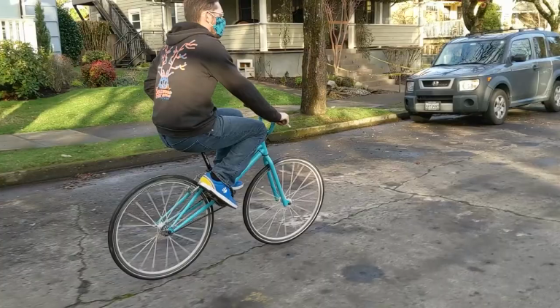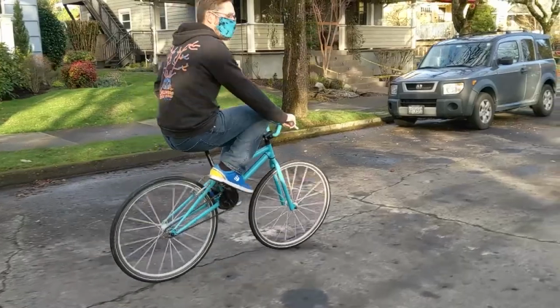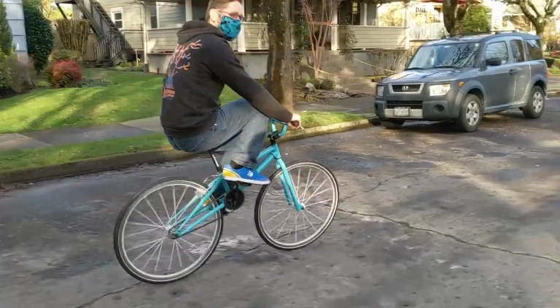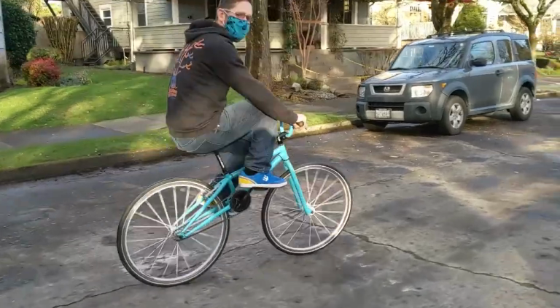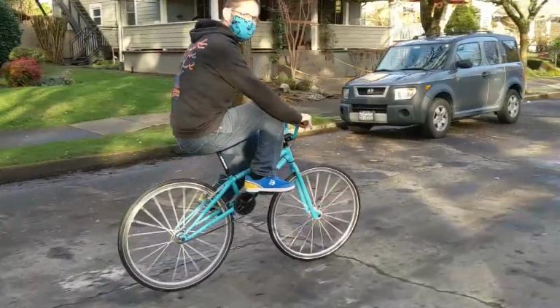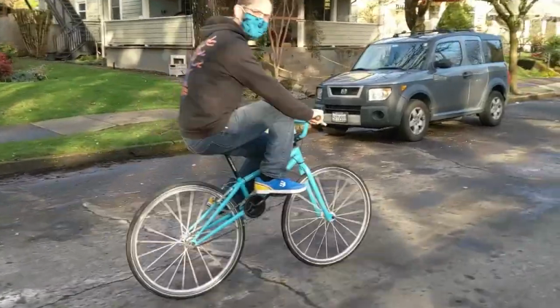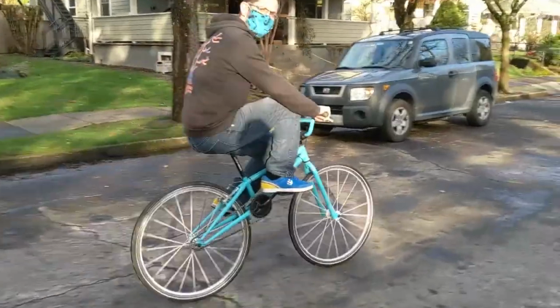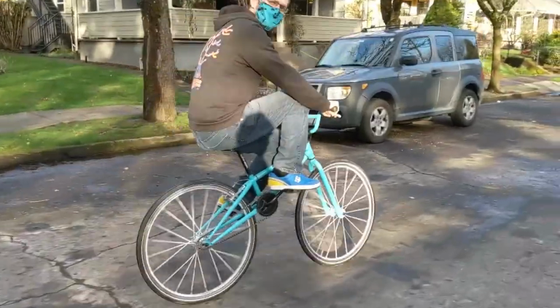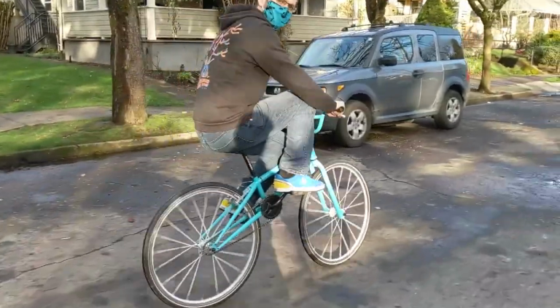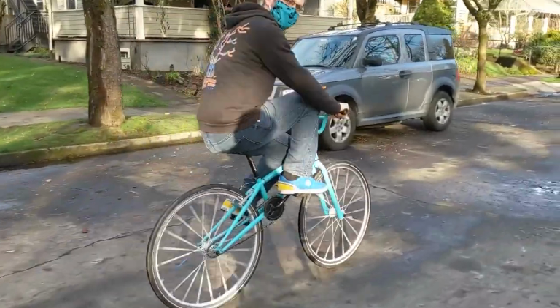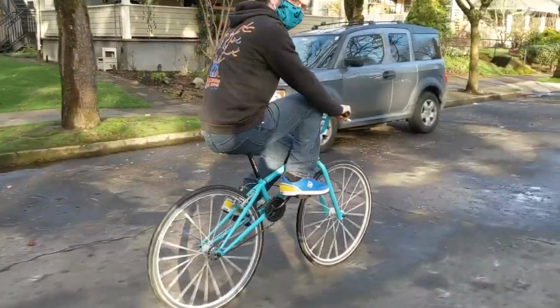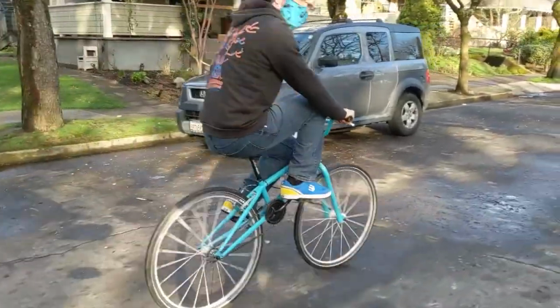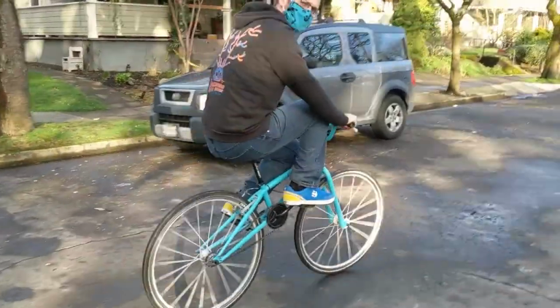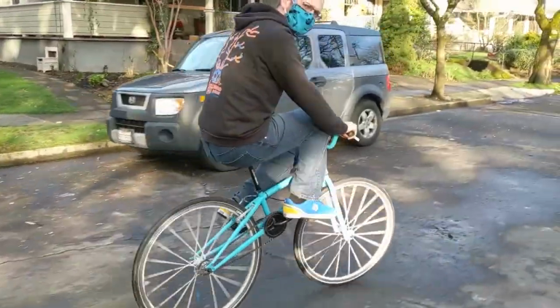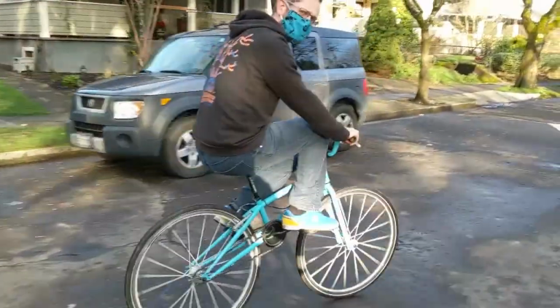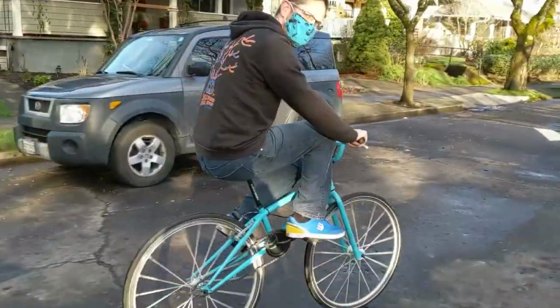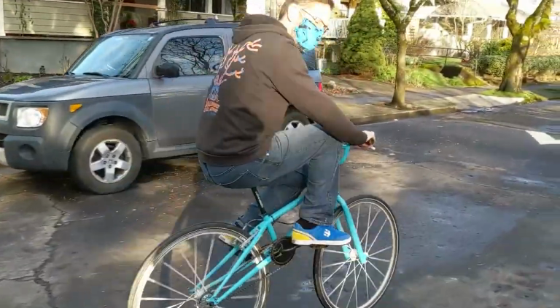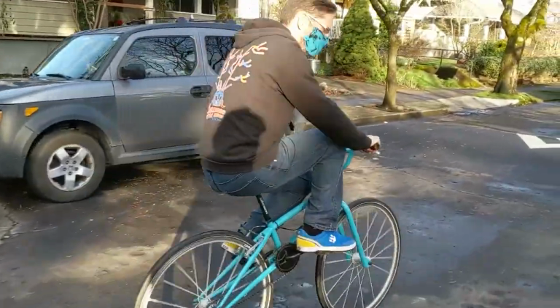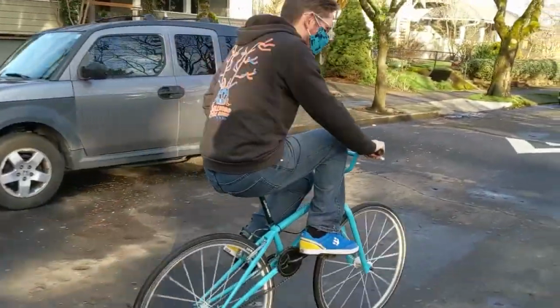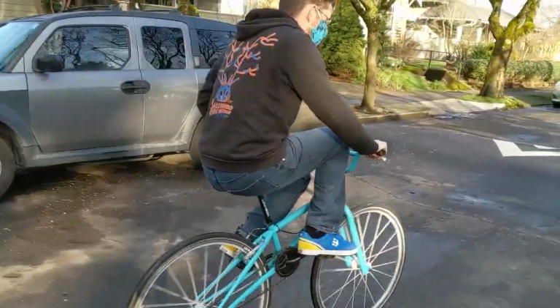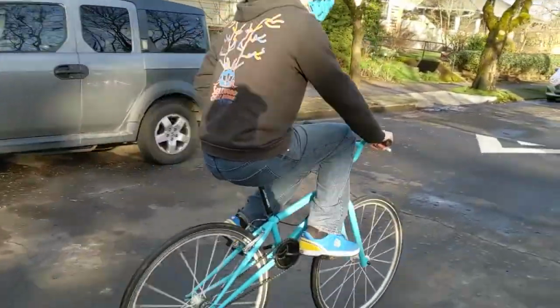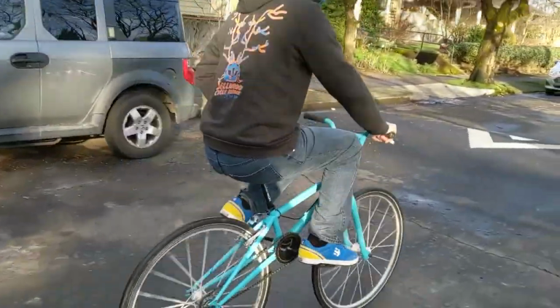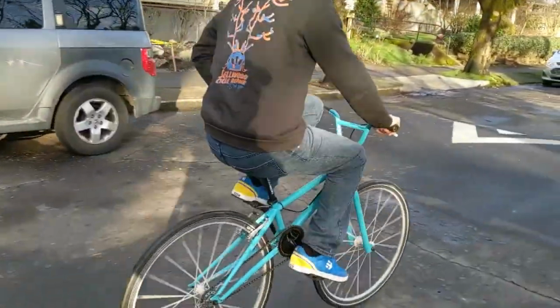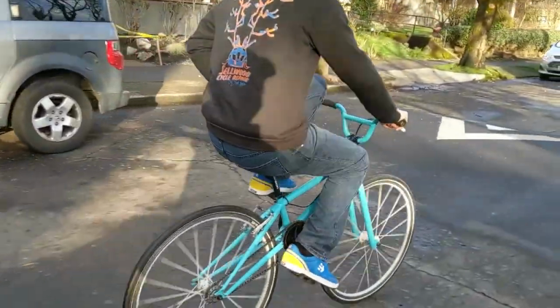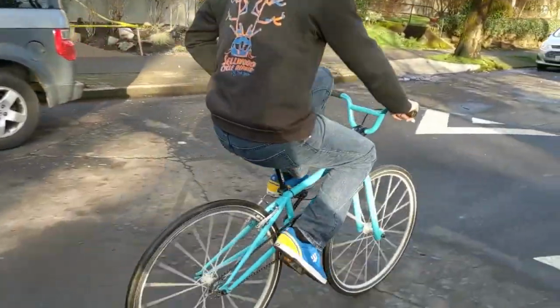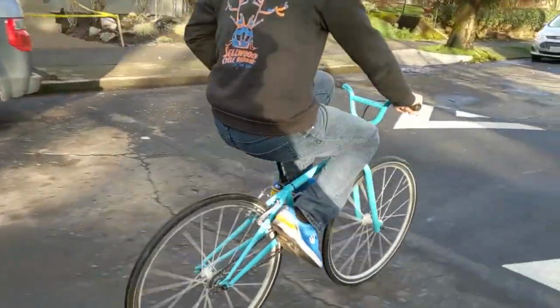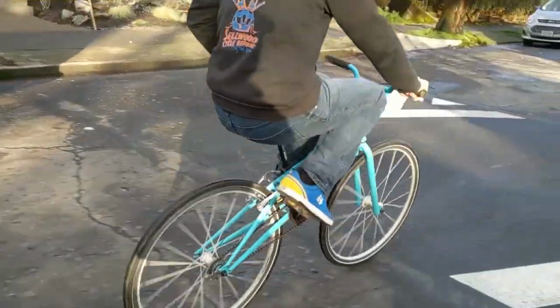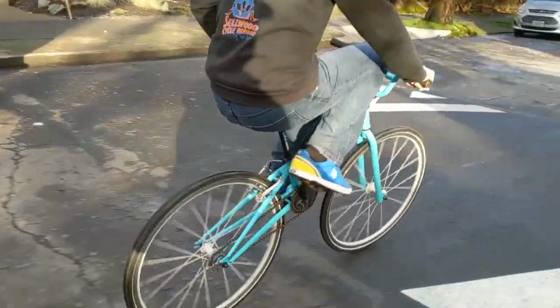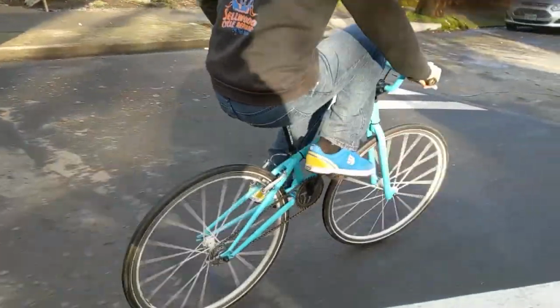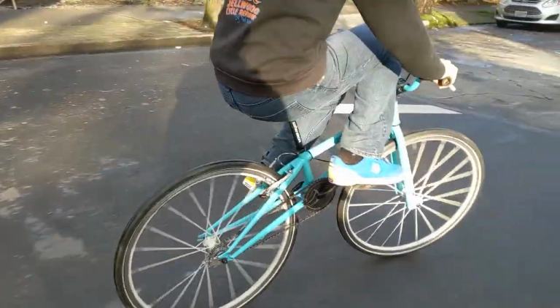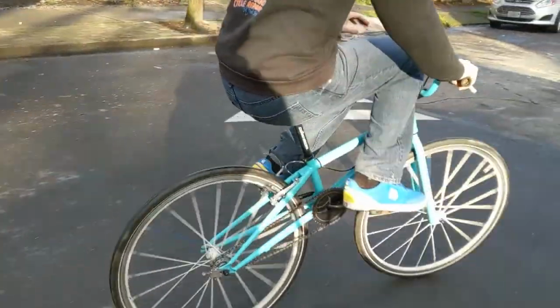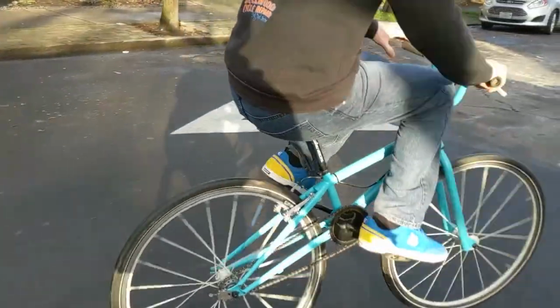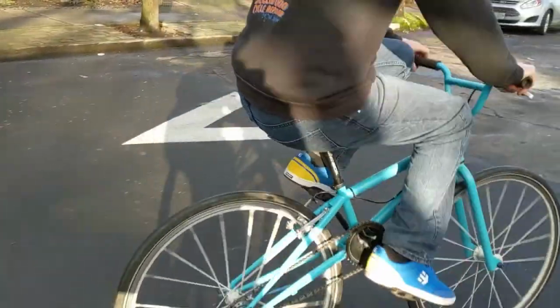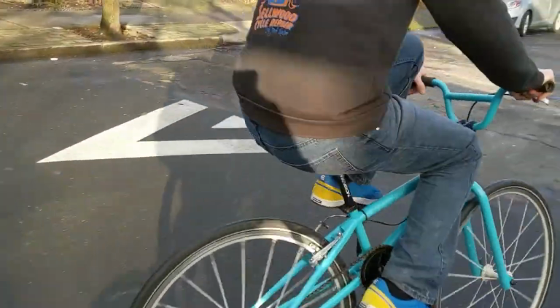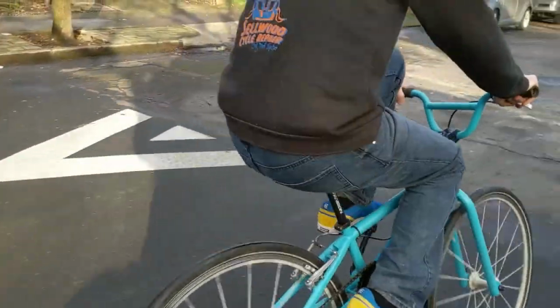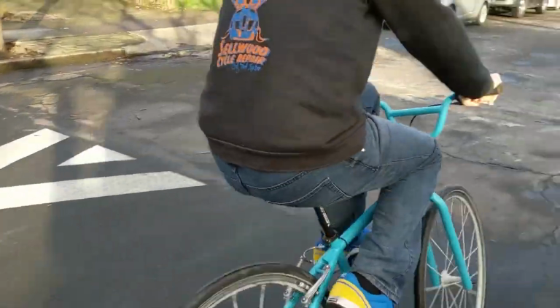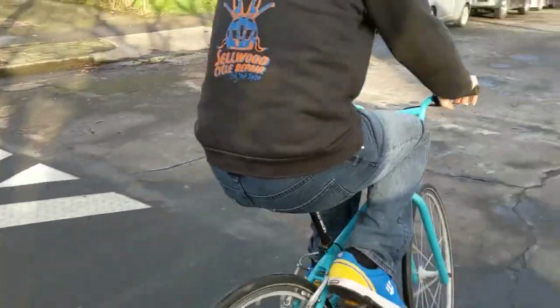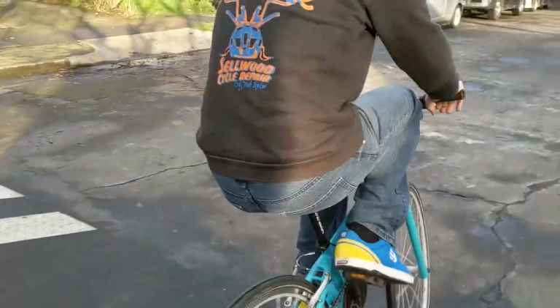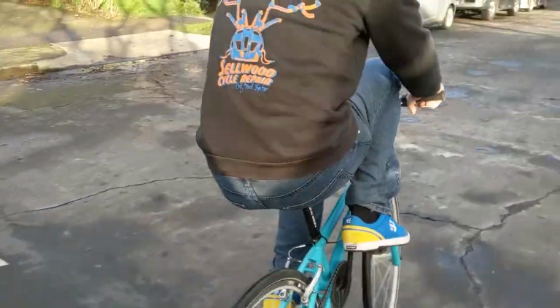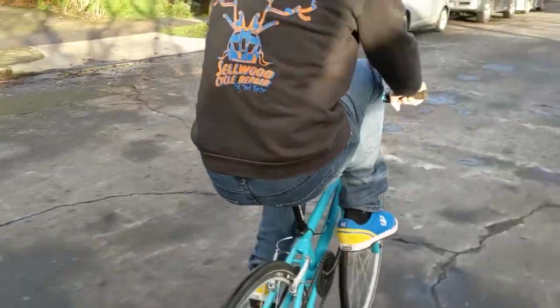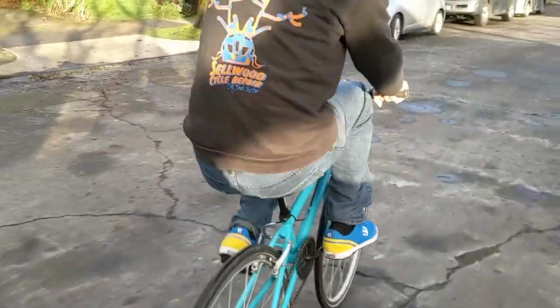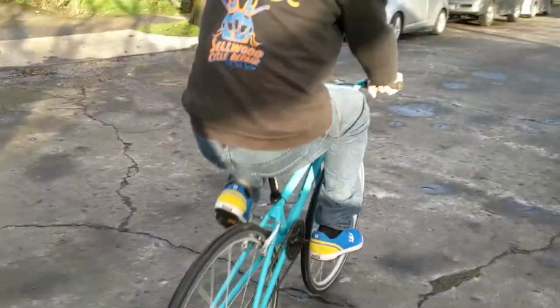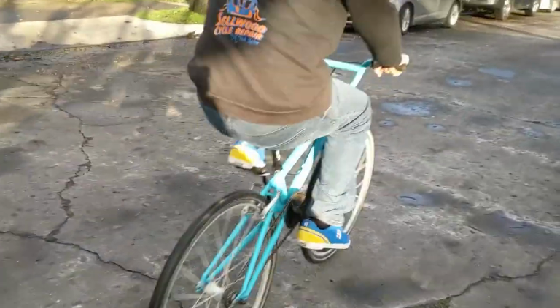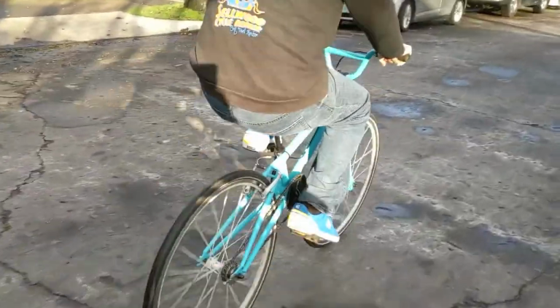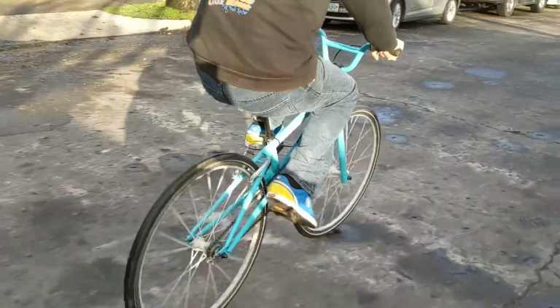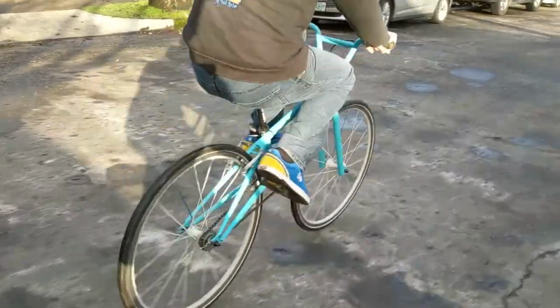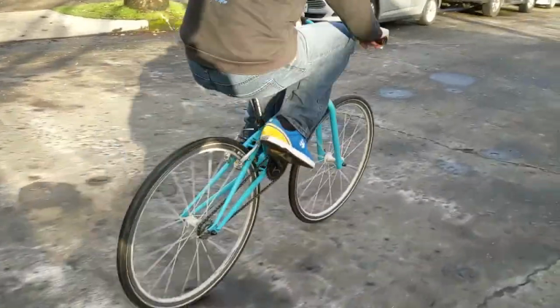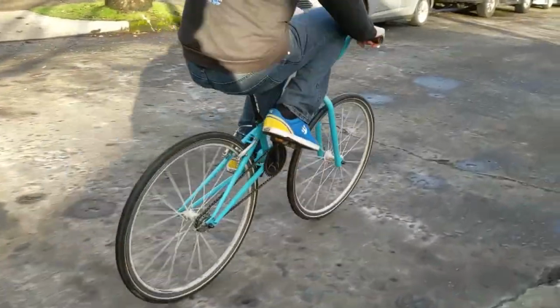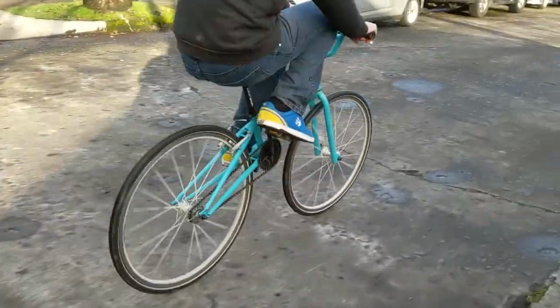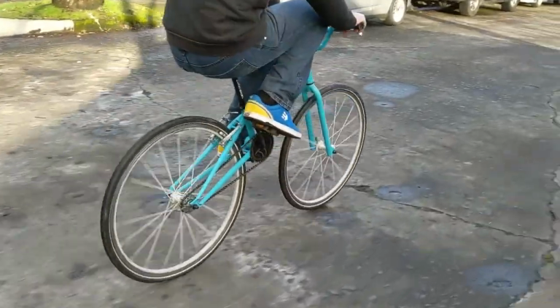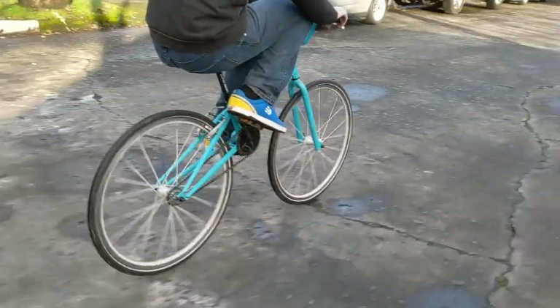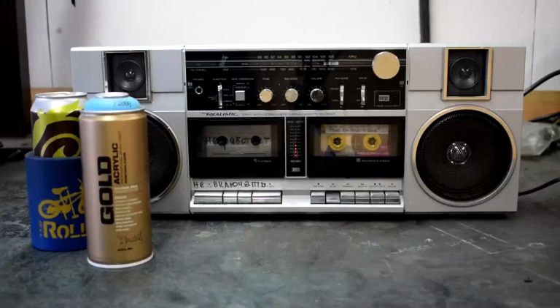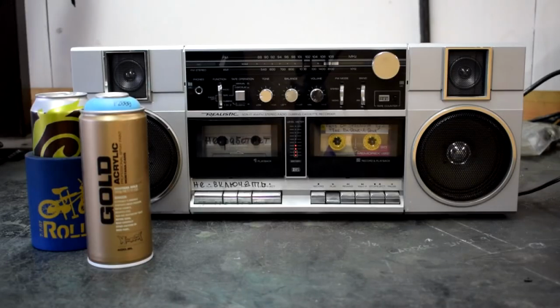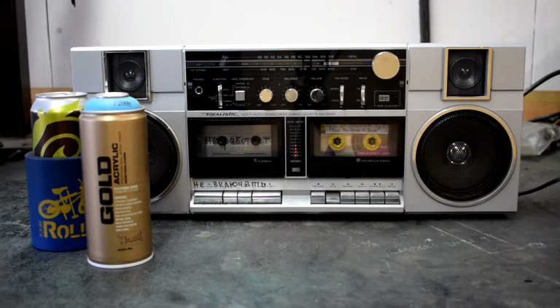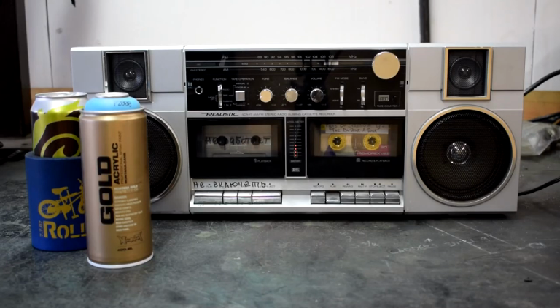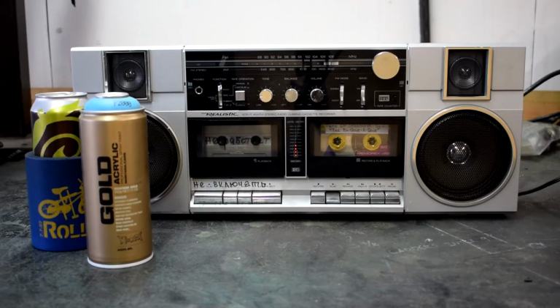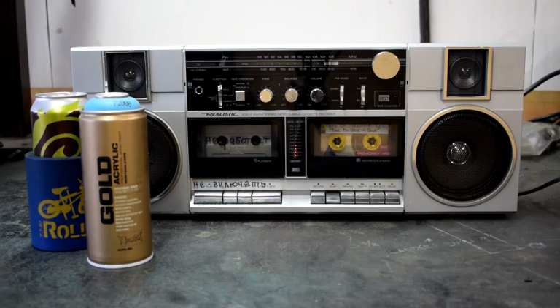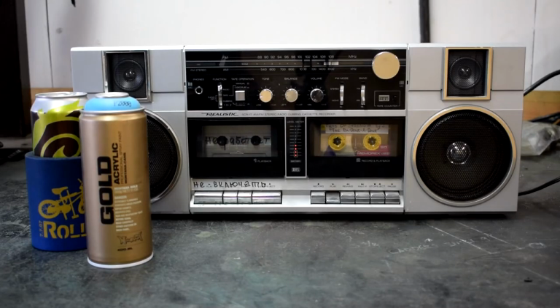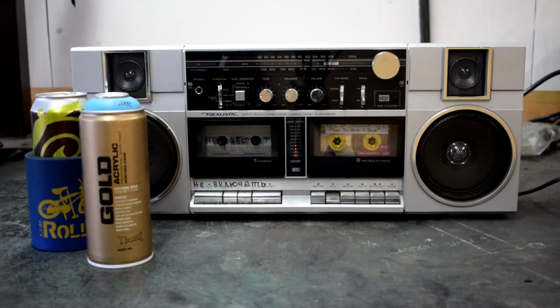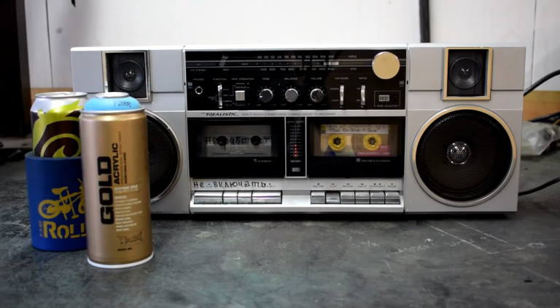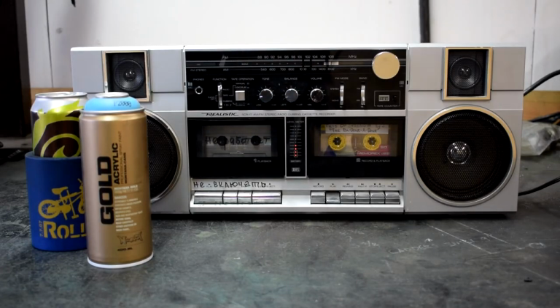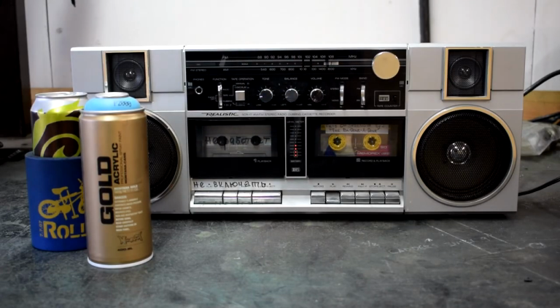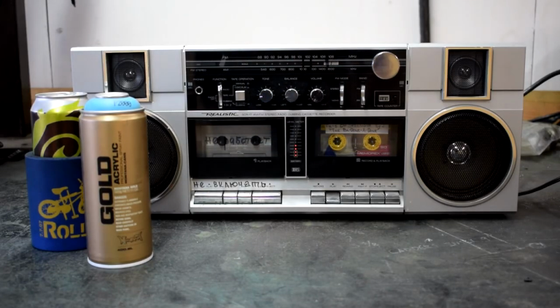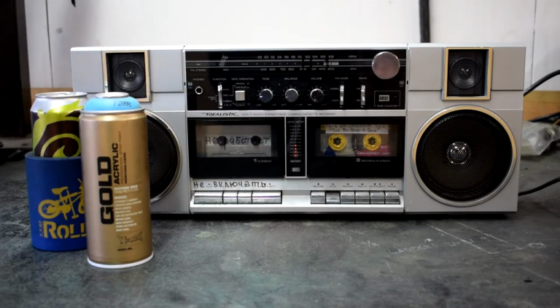Hi everyone, welcome to another Feats of Strength video. This week we're putting brakes on the Badonkadonk and getting it painted.